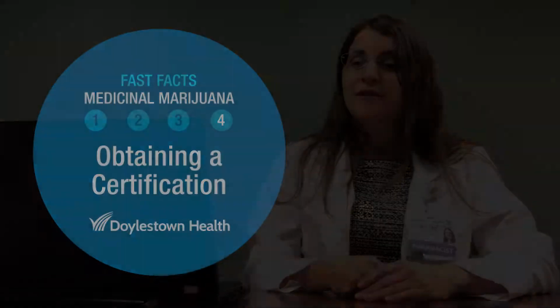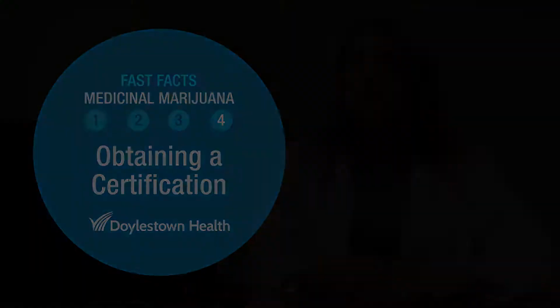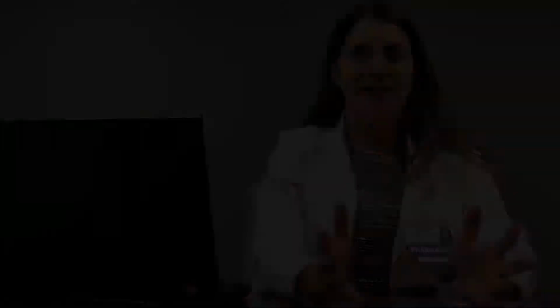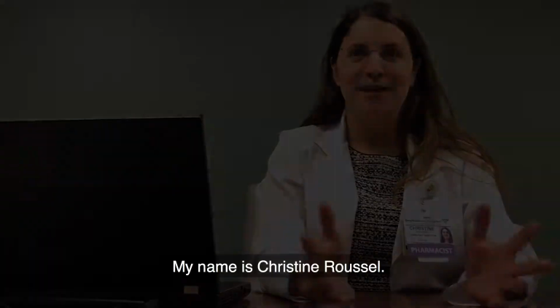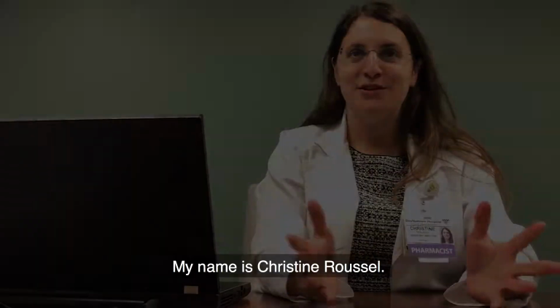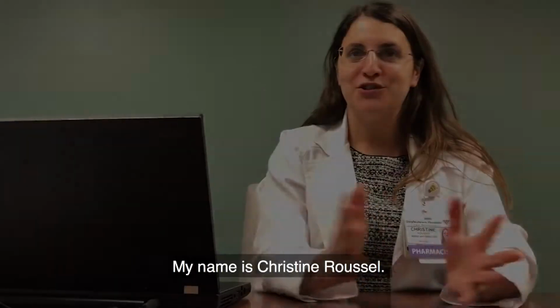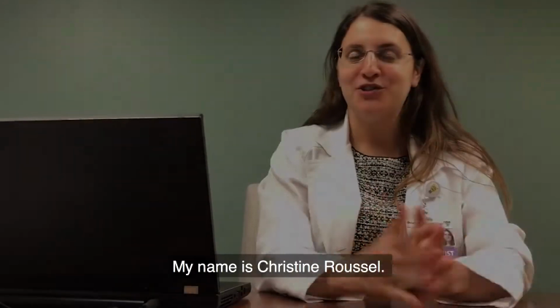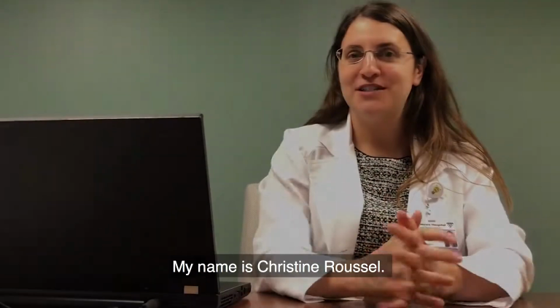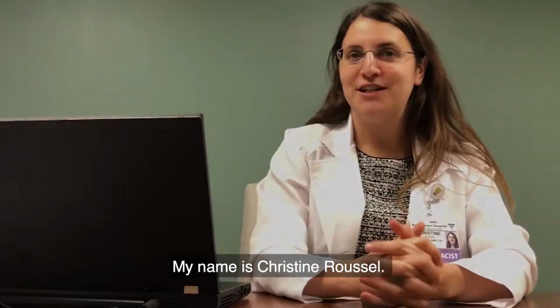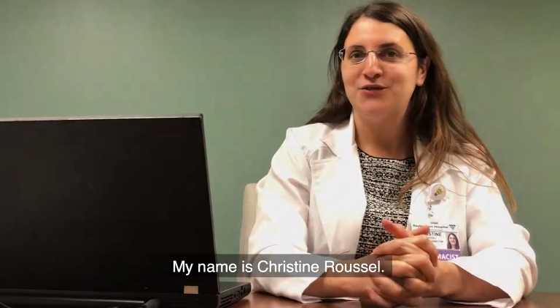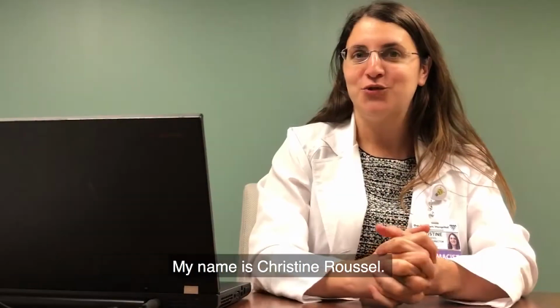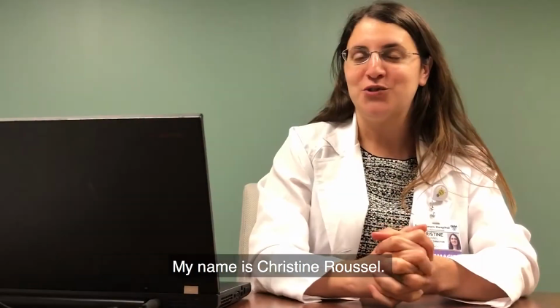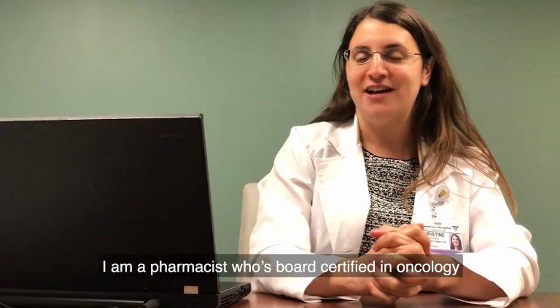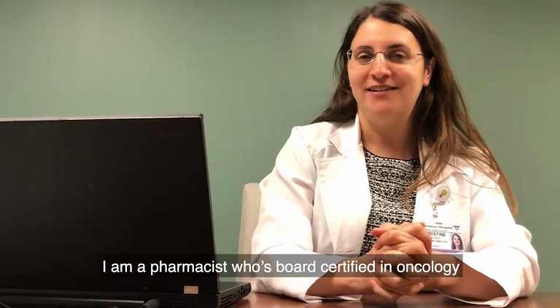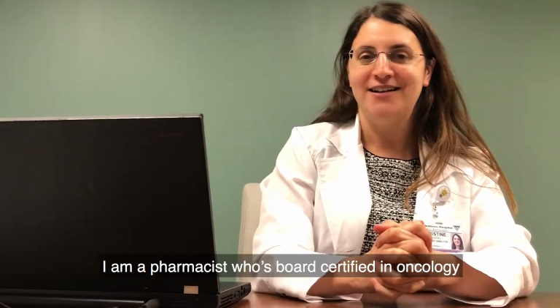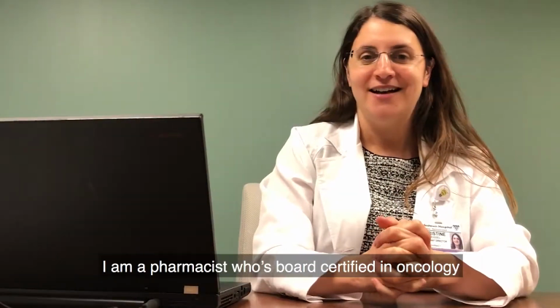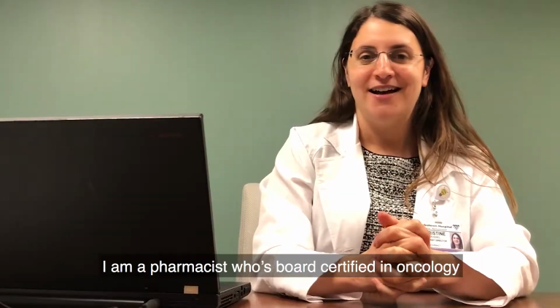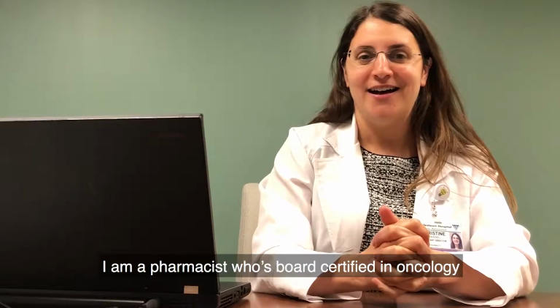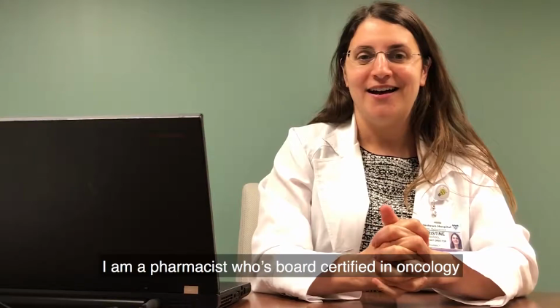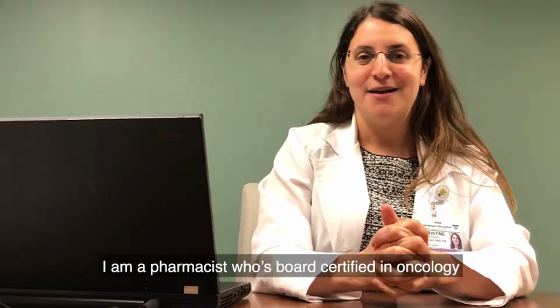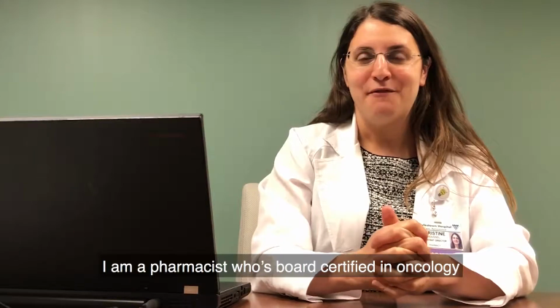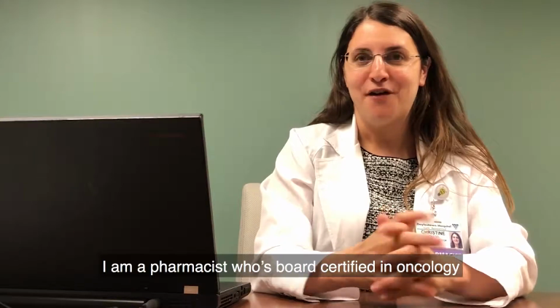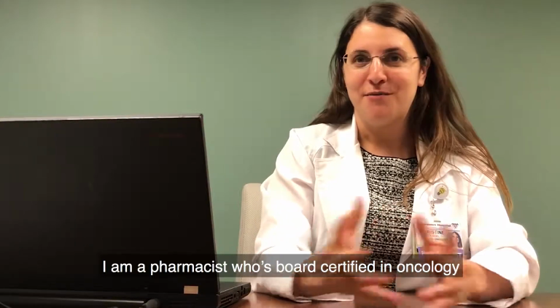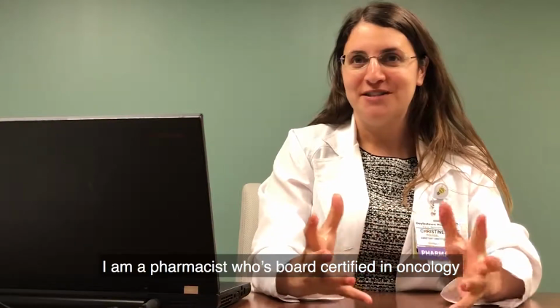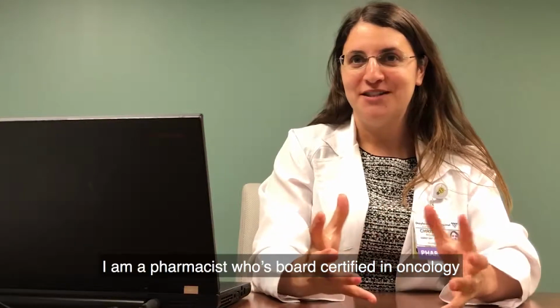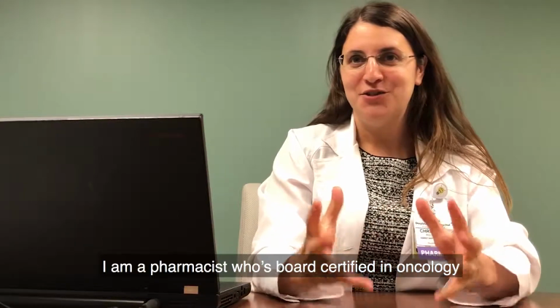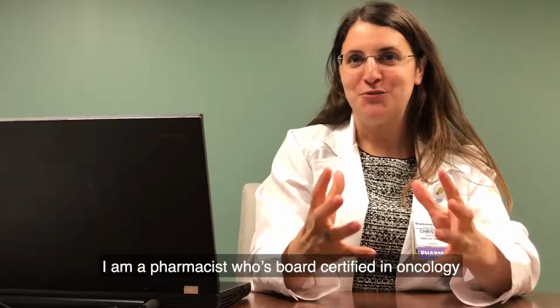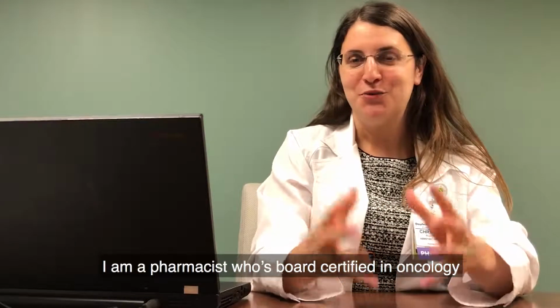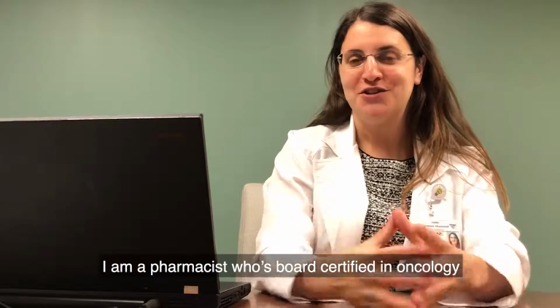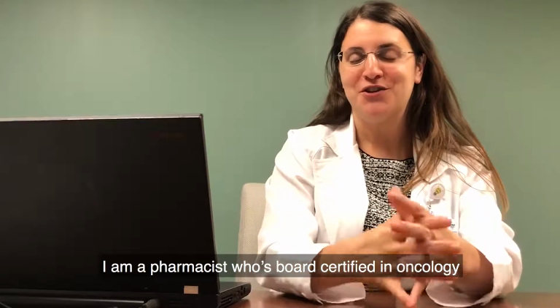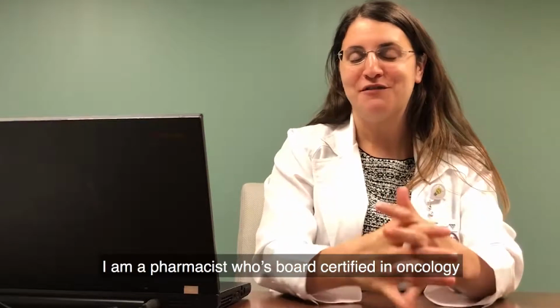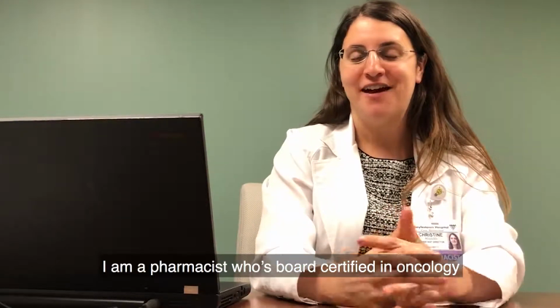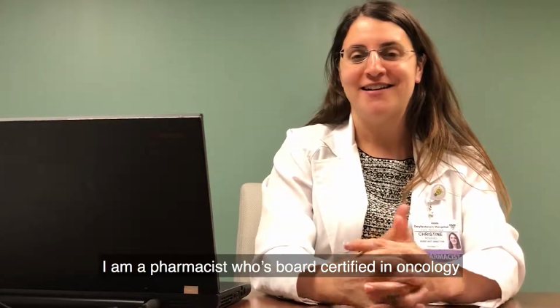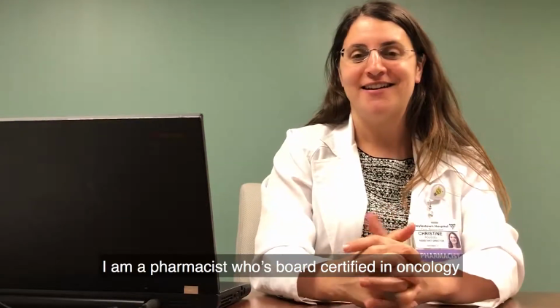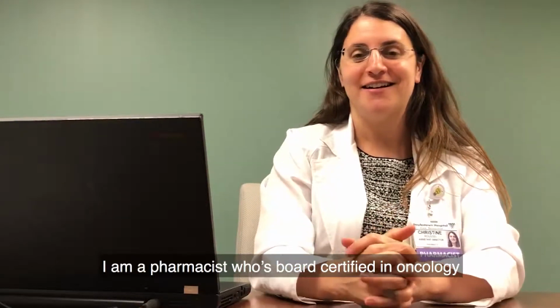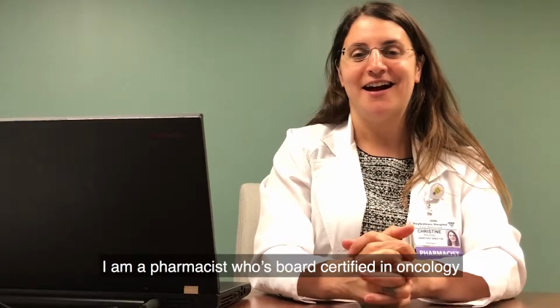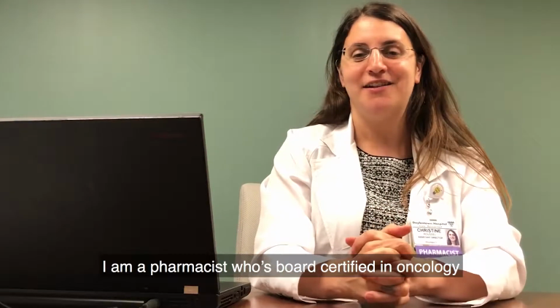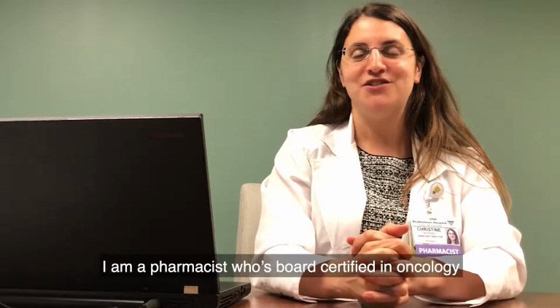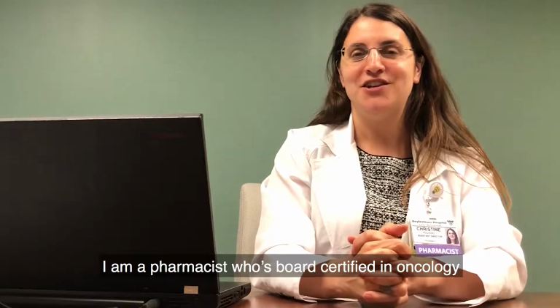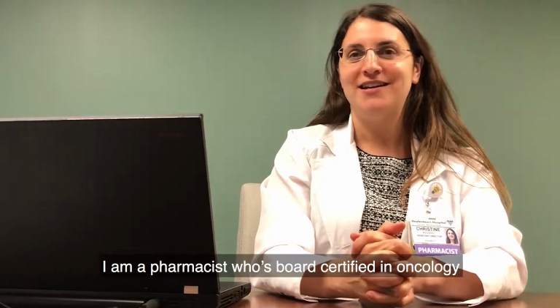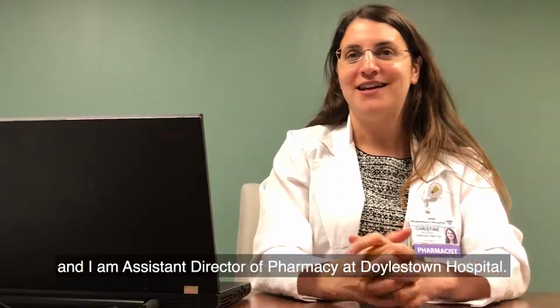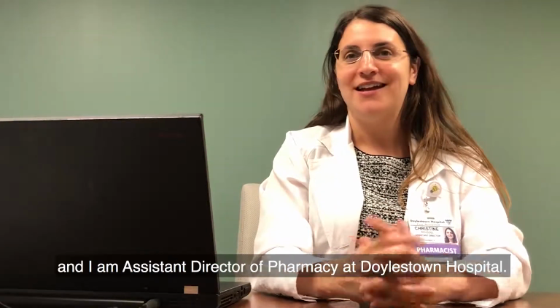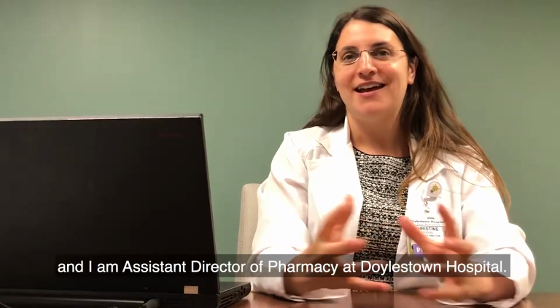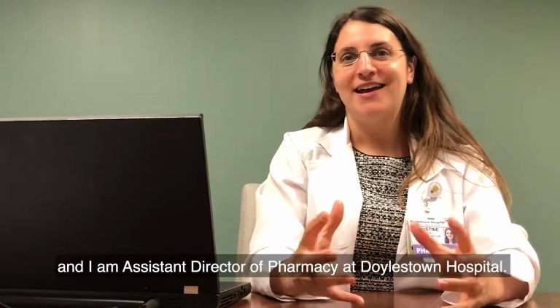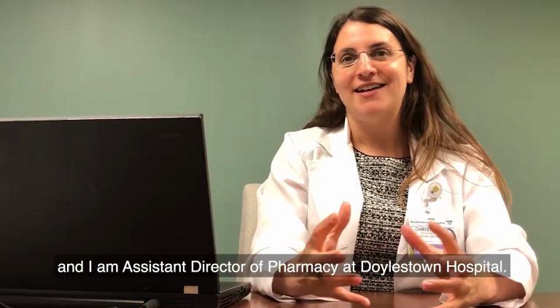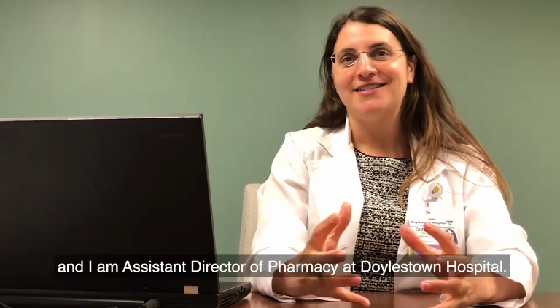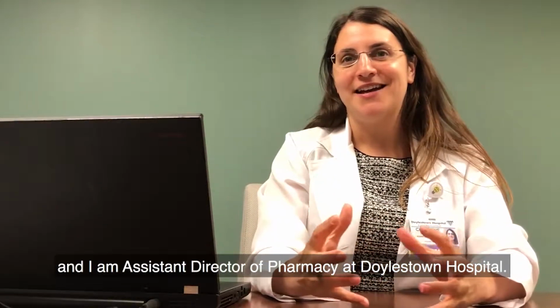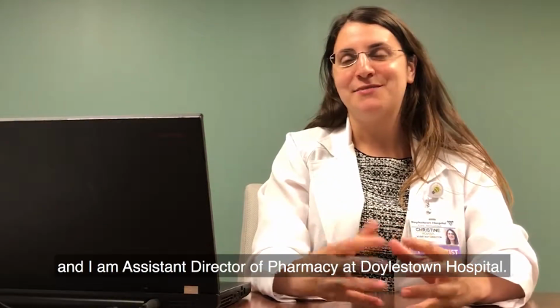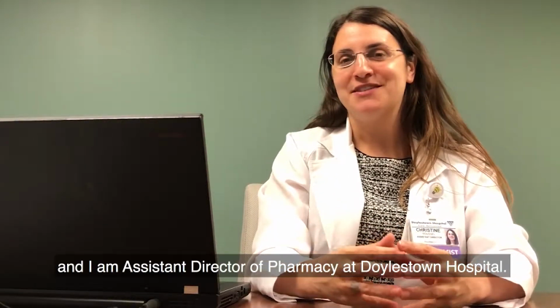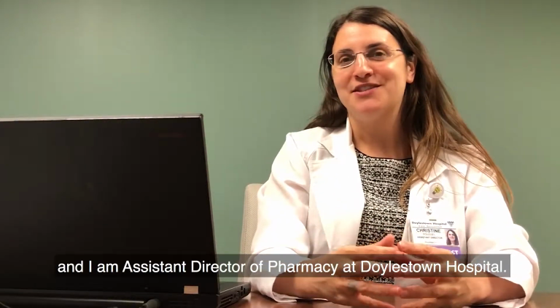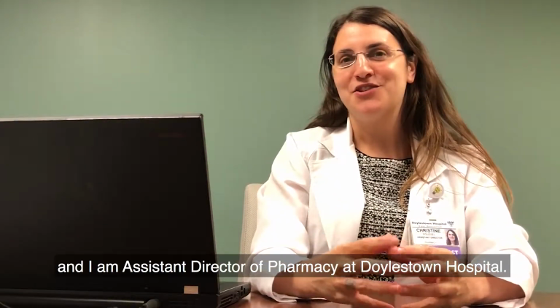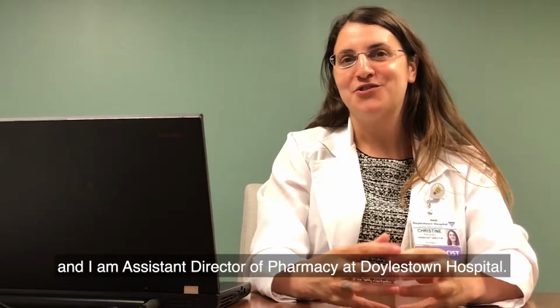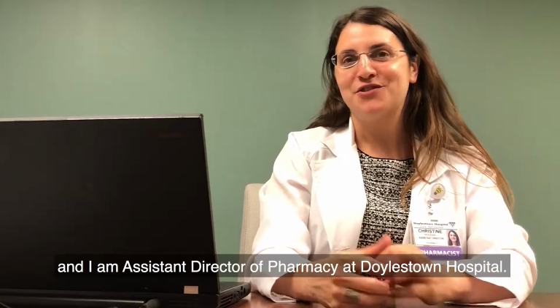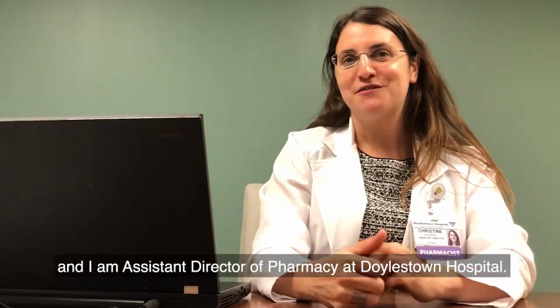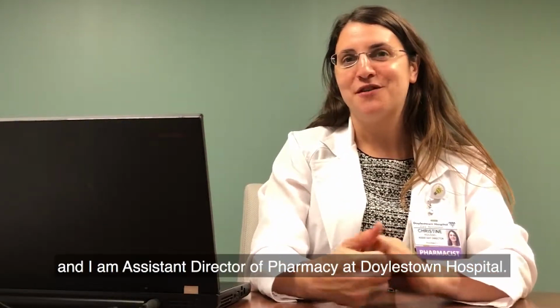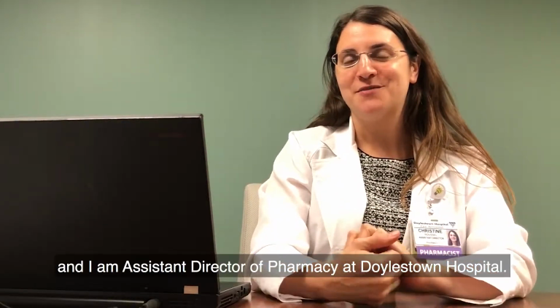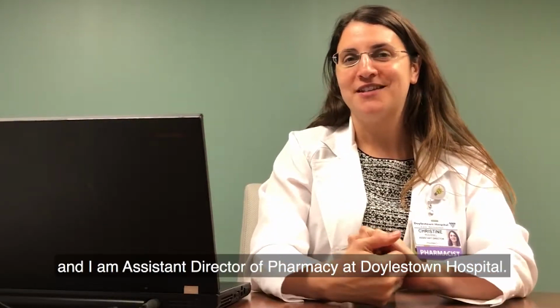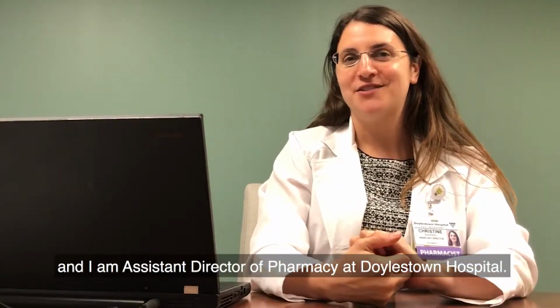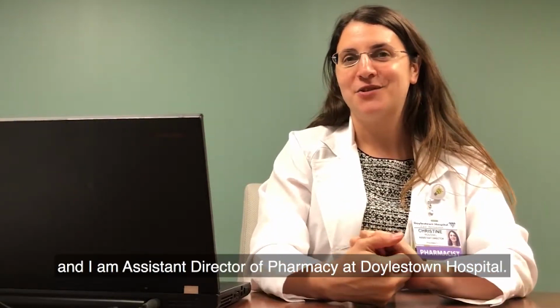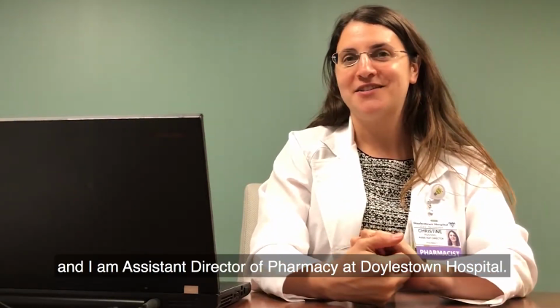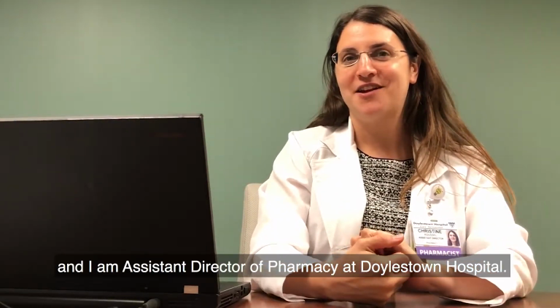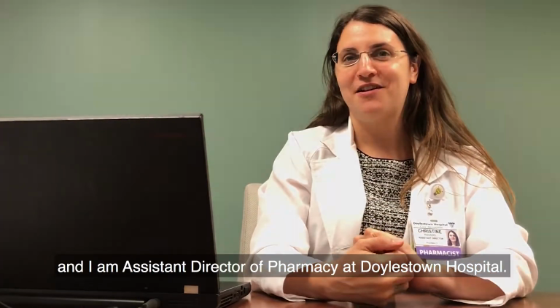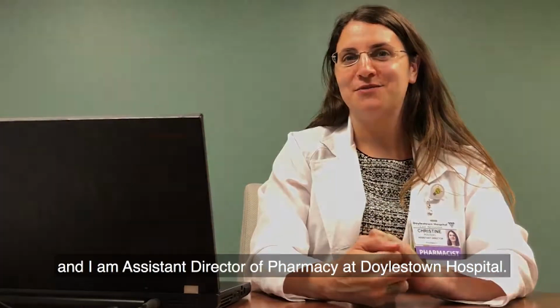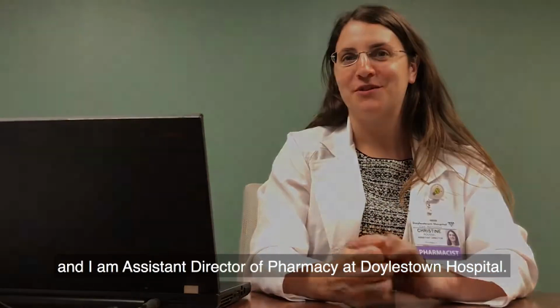My name is Christine Roussel. I am a pharmacist who's board certified in oncology, and I am assistant director of pharmacy at Doylestown Hospital.